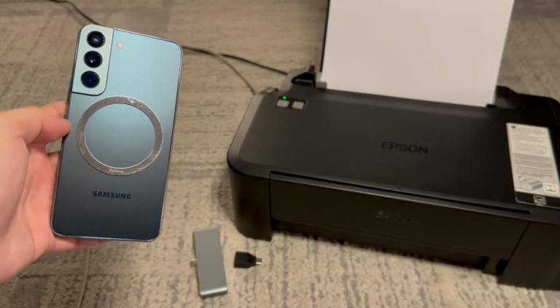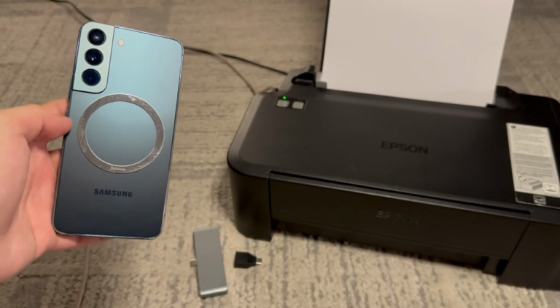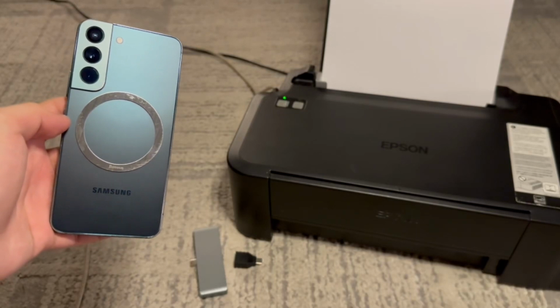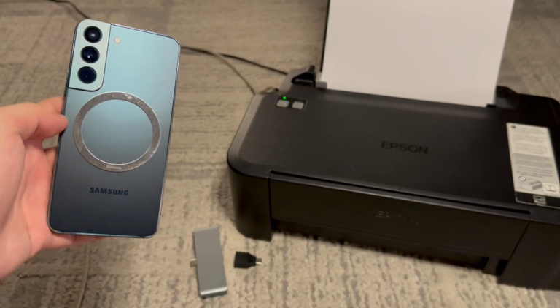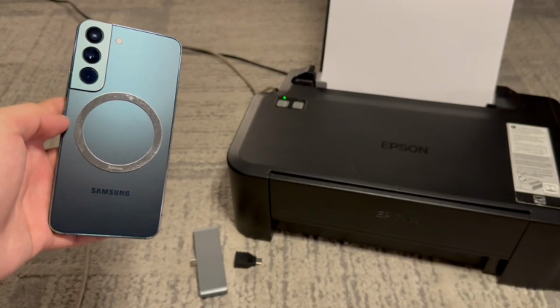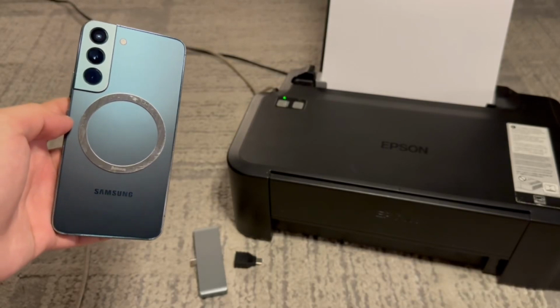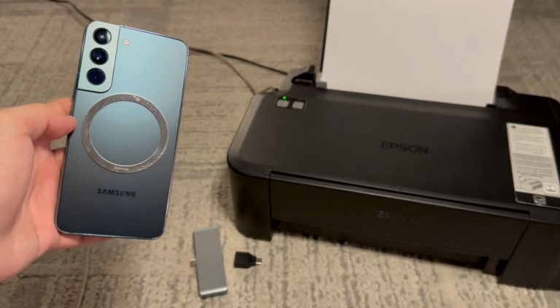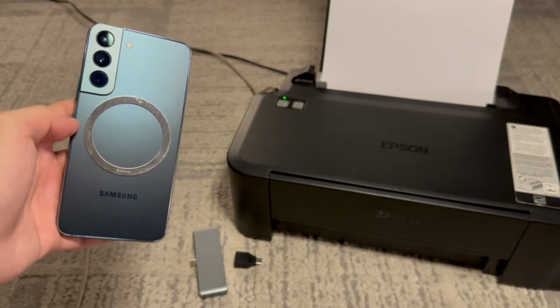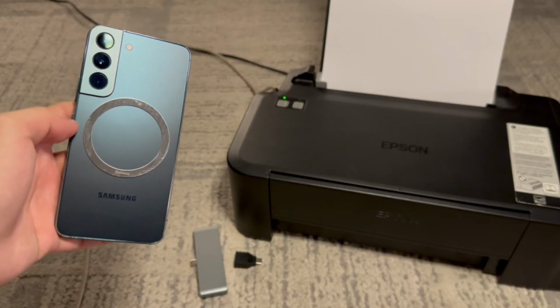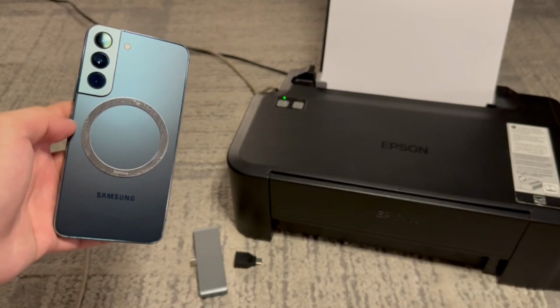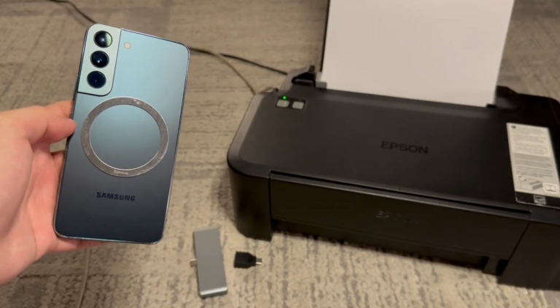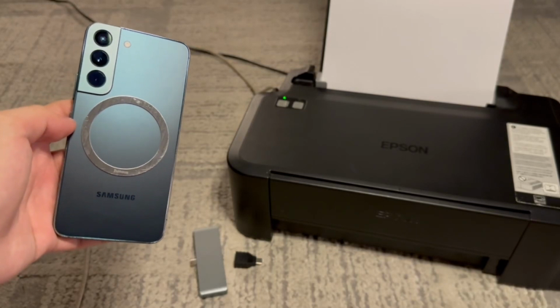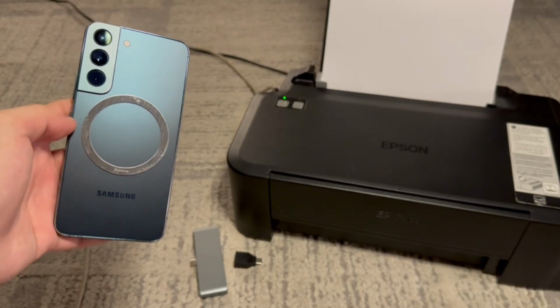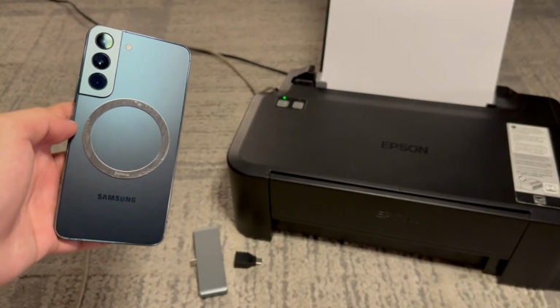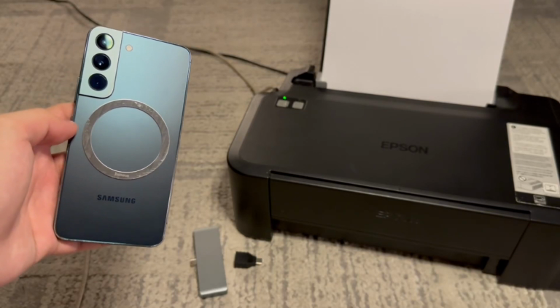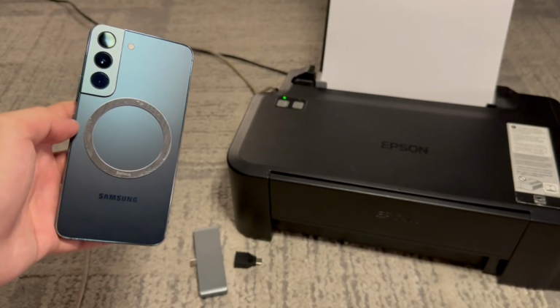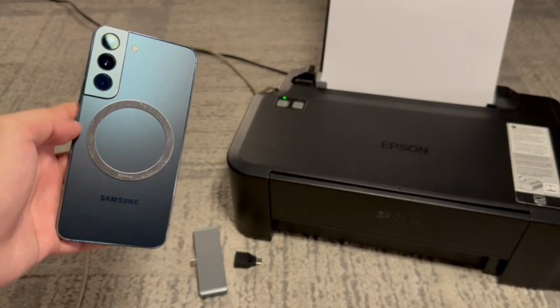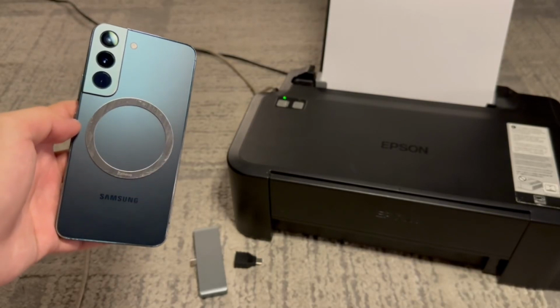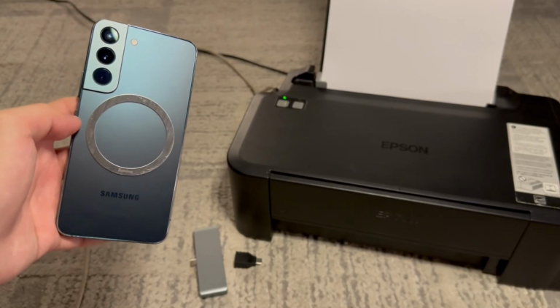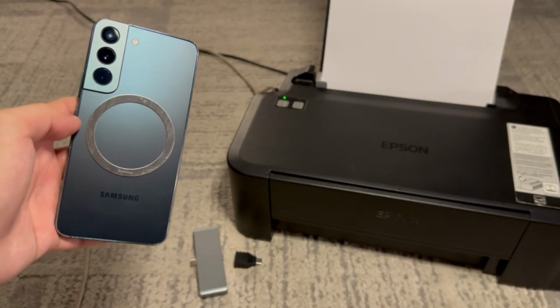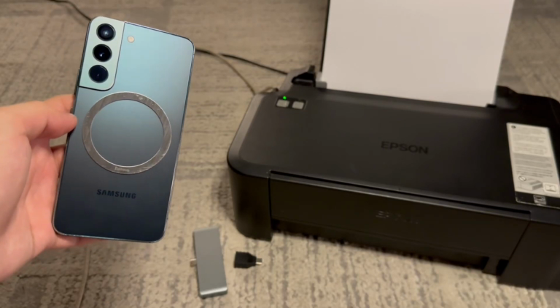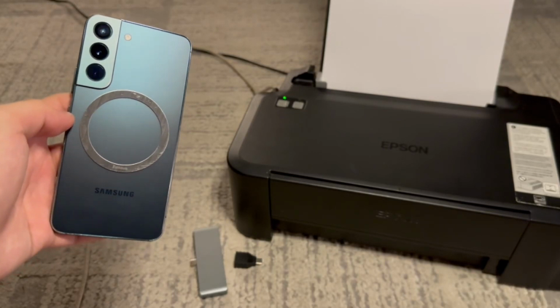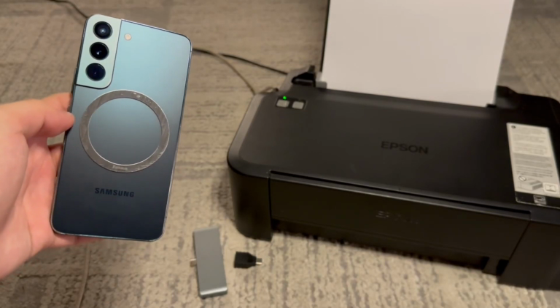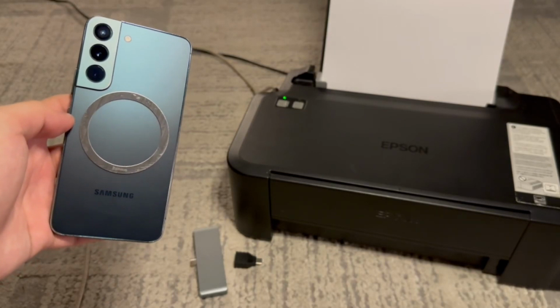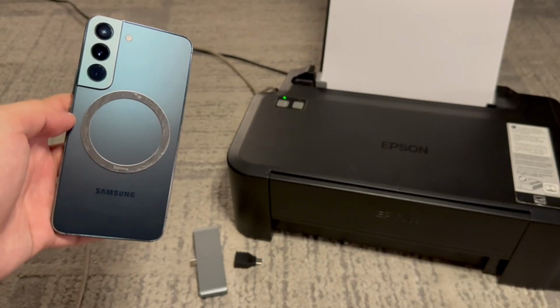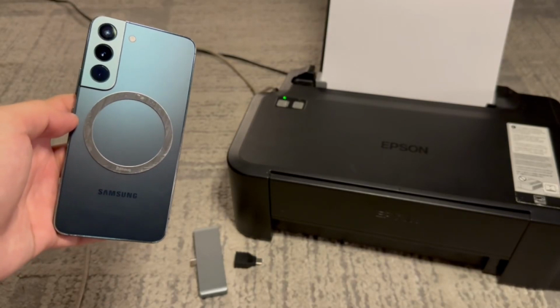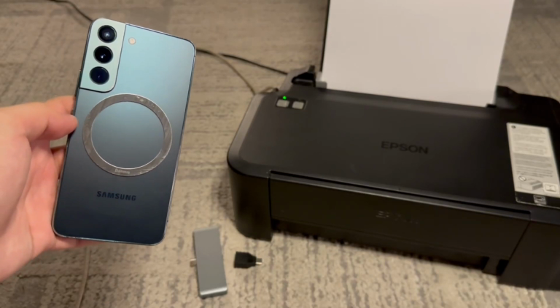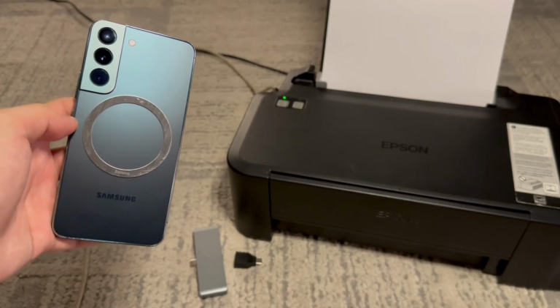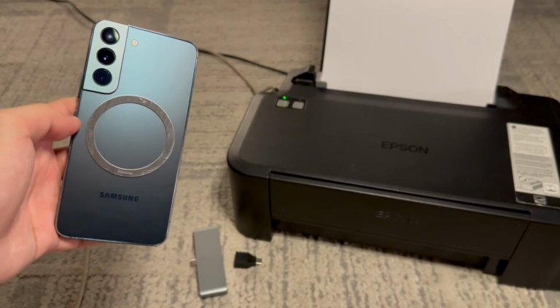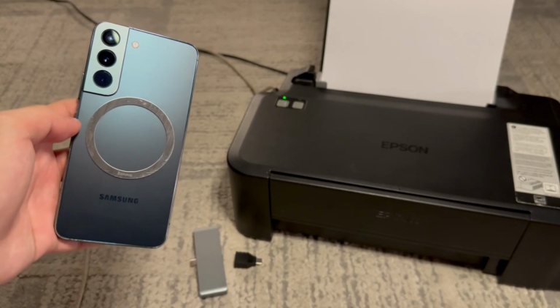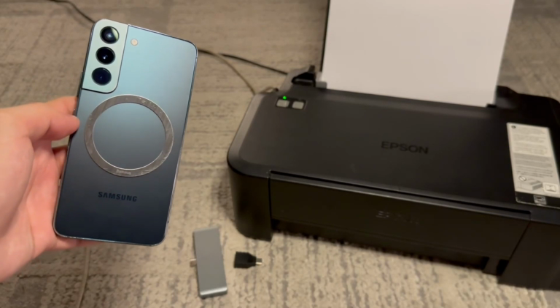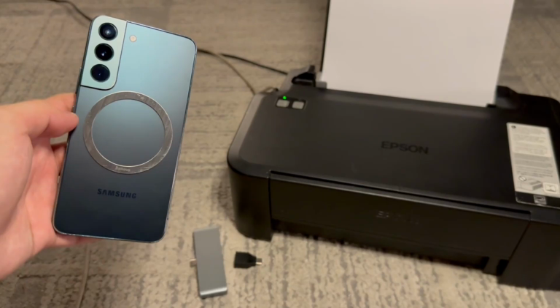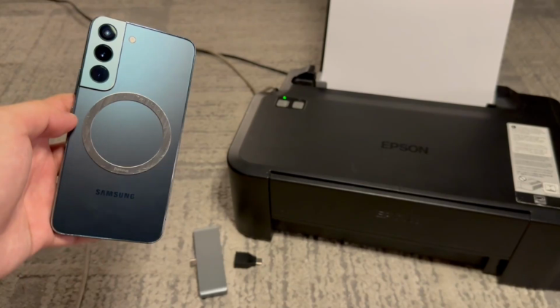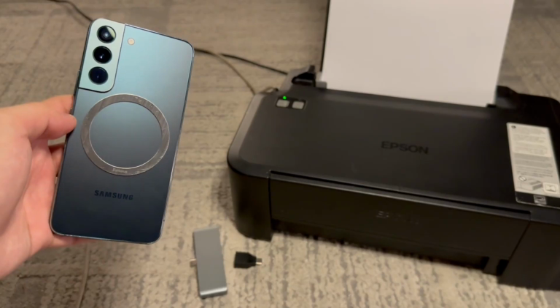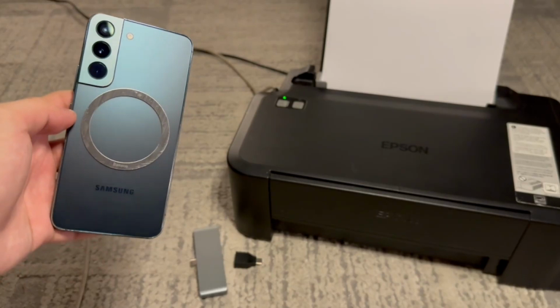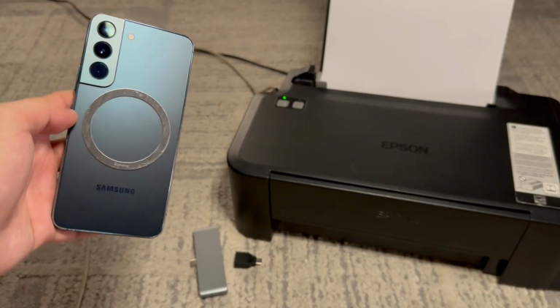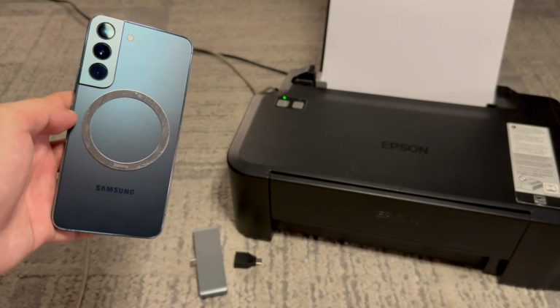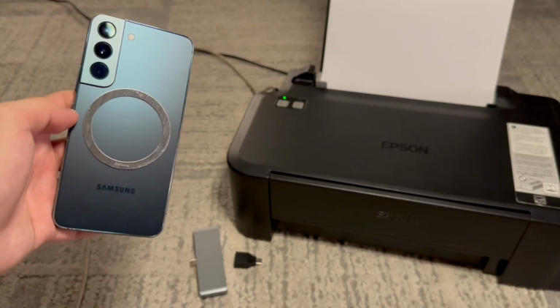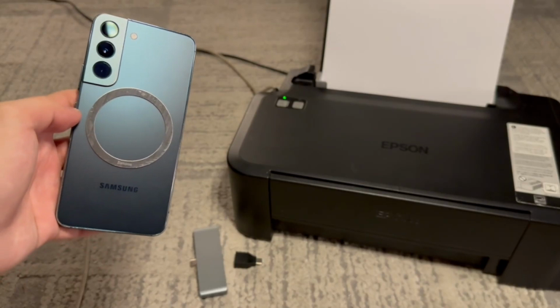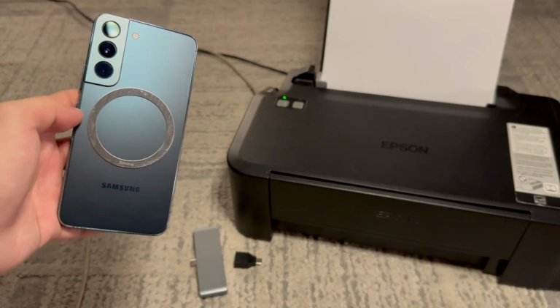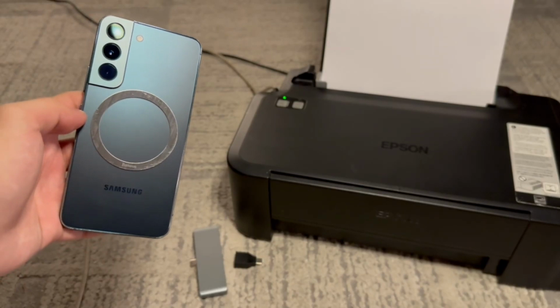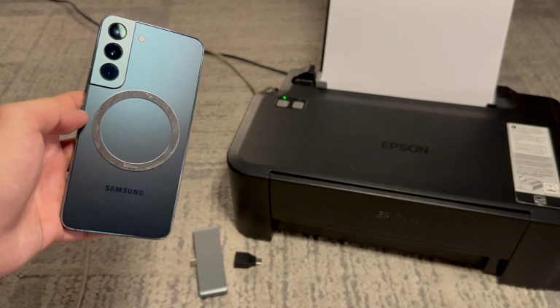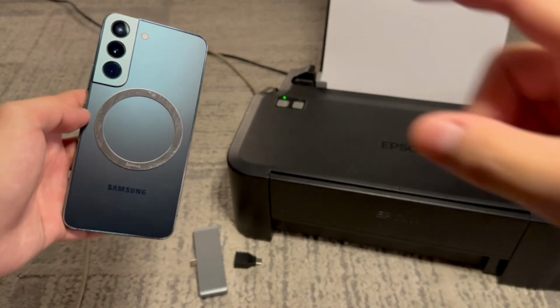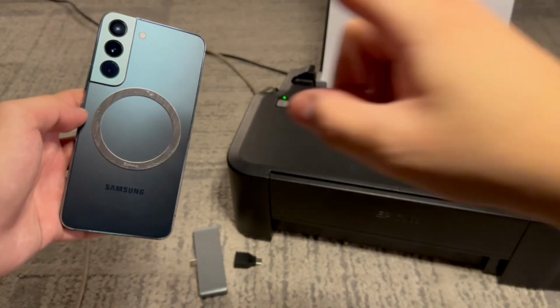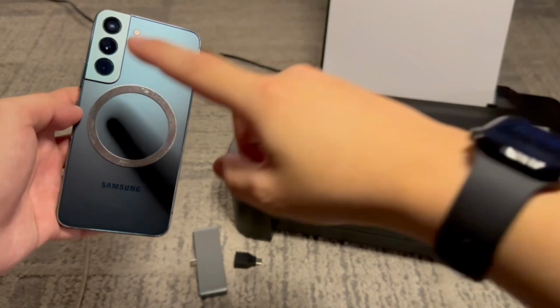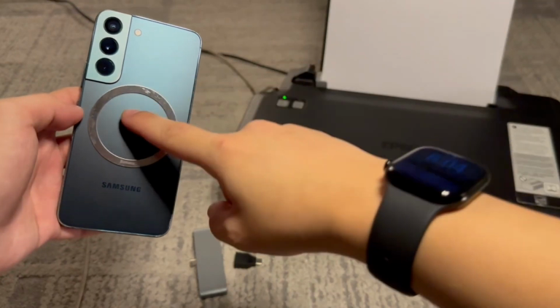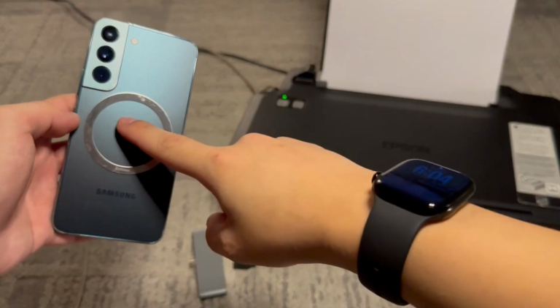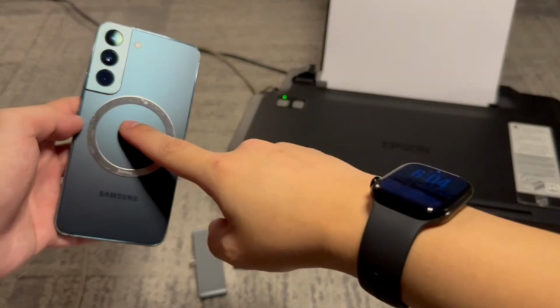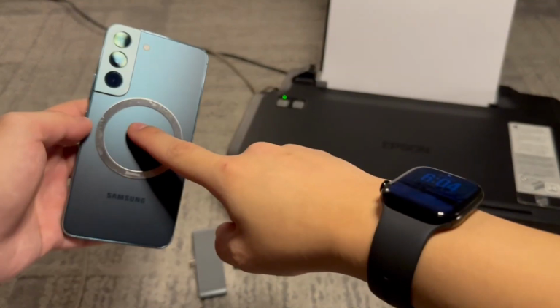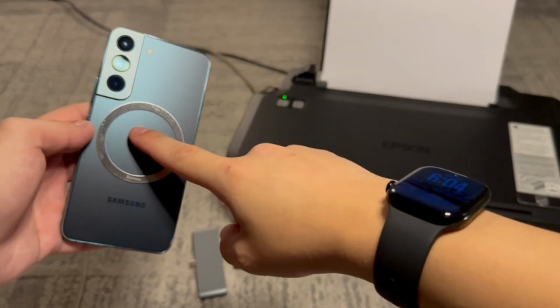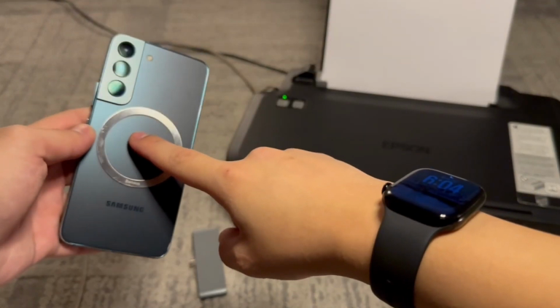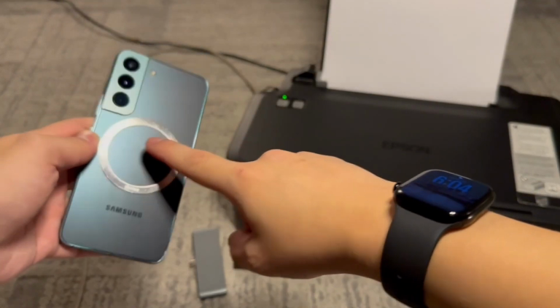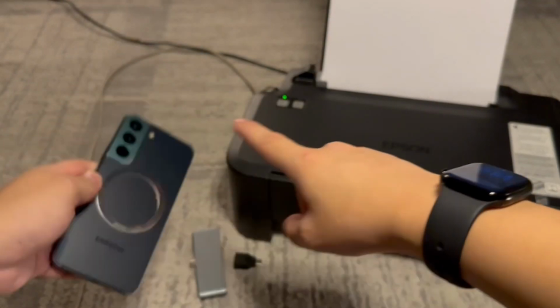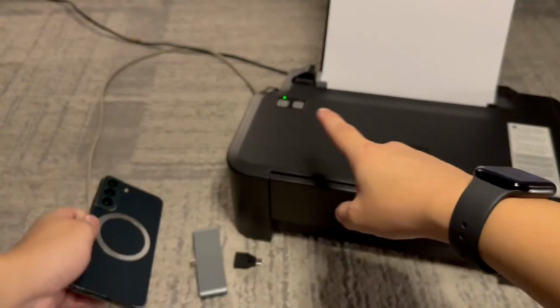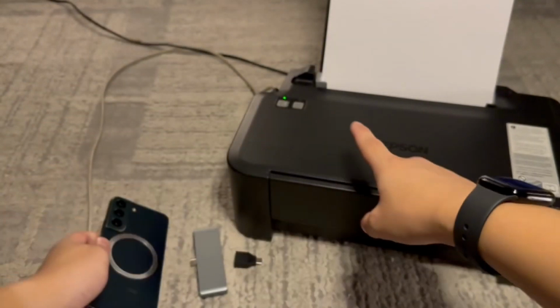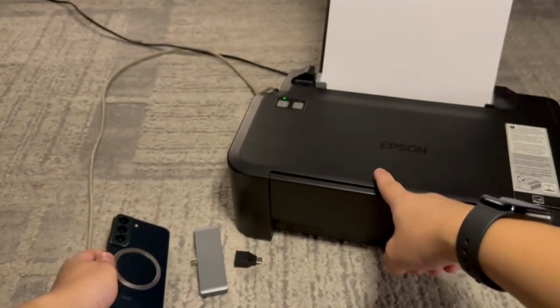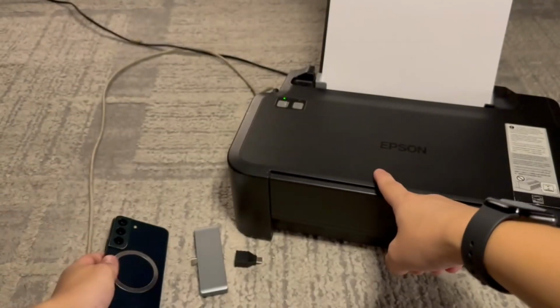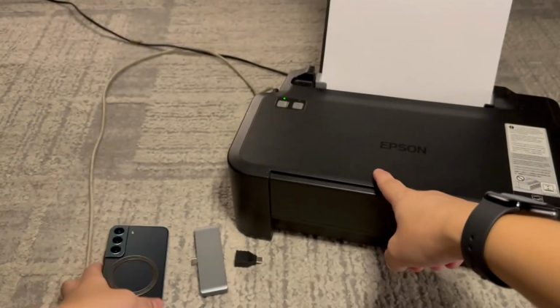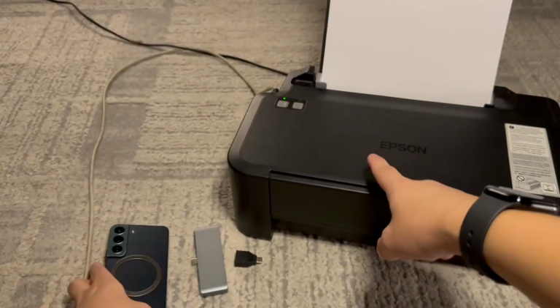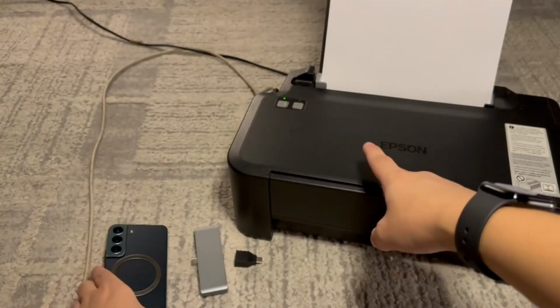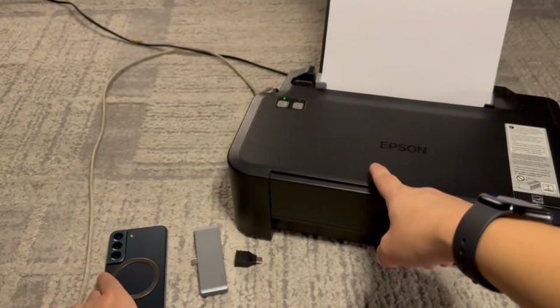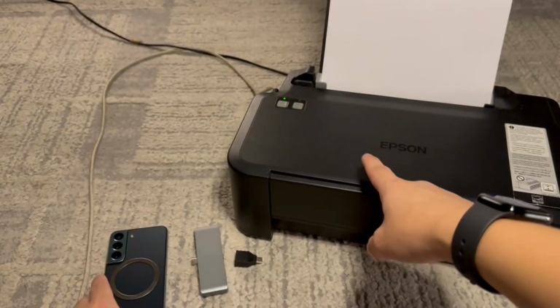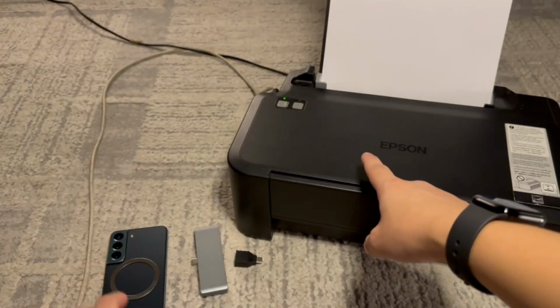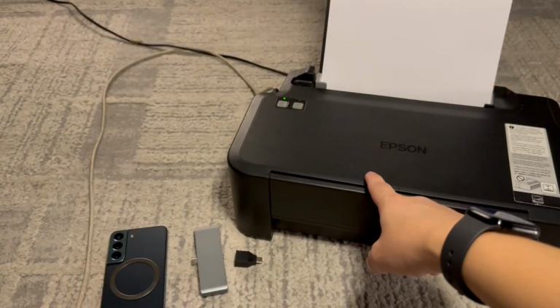Hello everyone and welcome back. Today I have a very useful video — I'm going to teach you how to connect your Android phone to your wired USB printer.